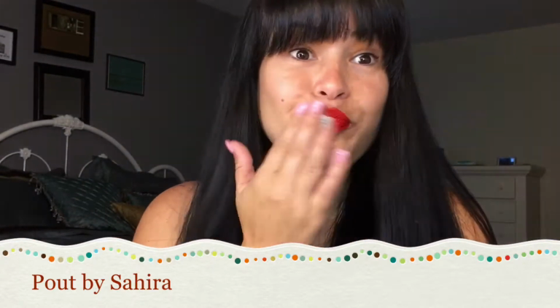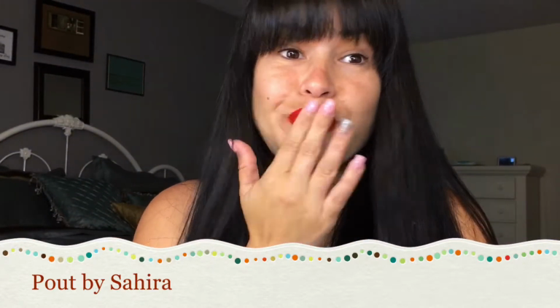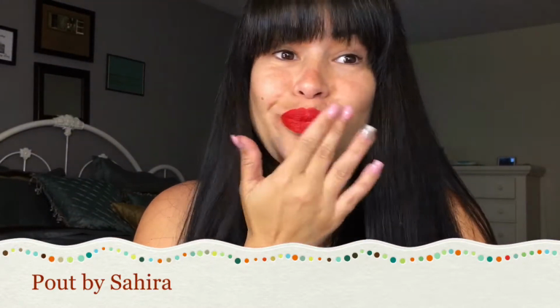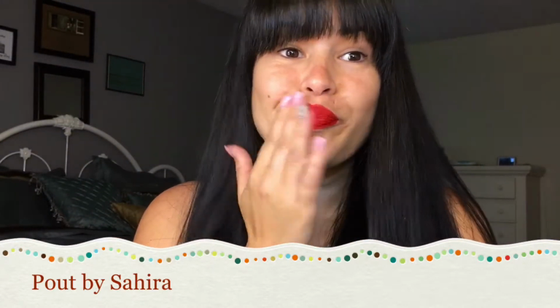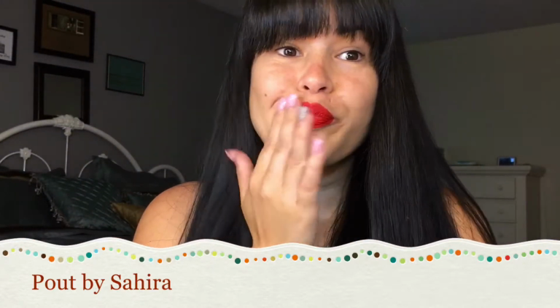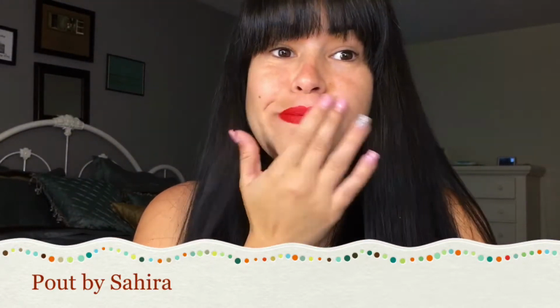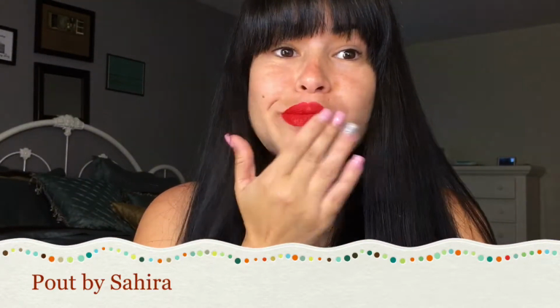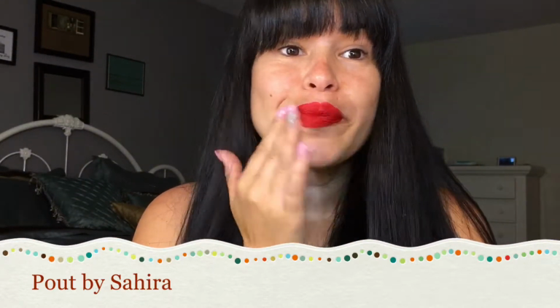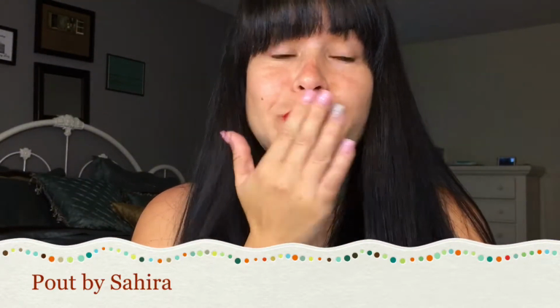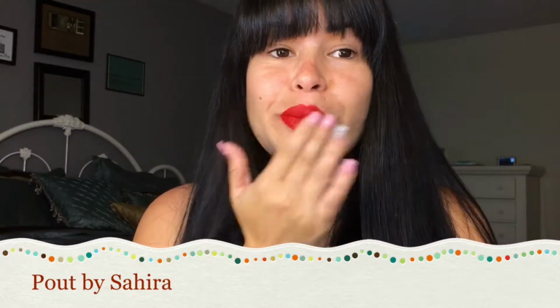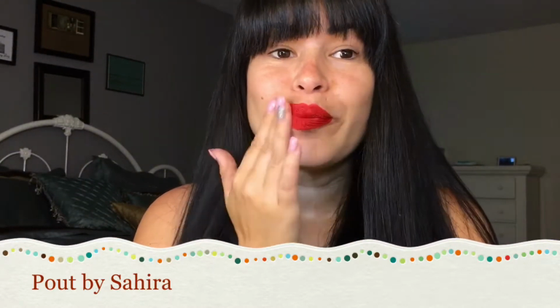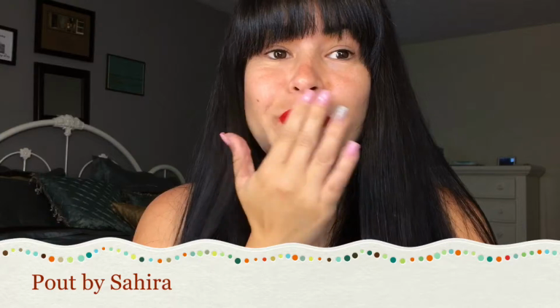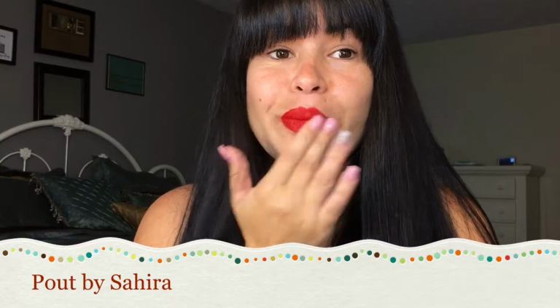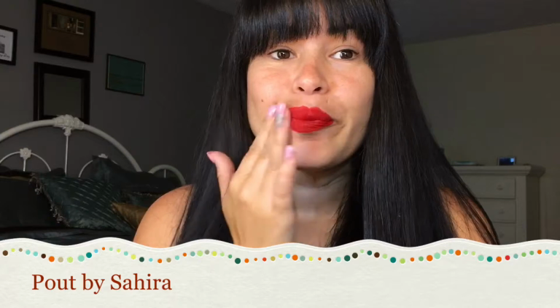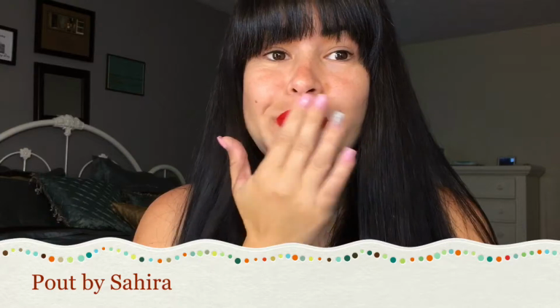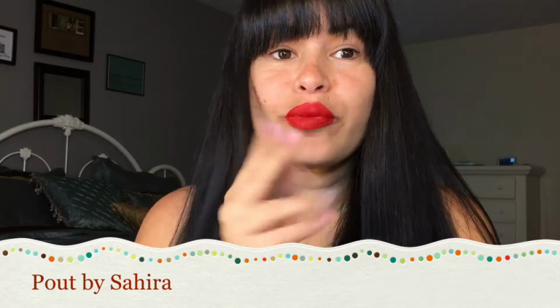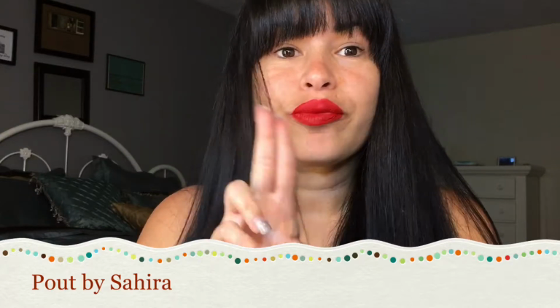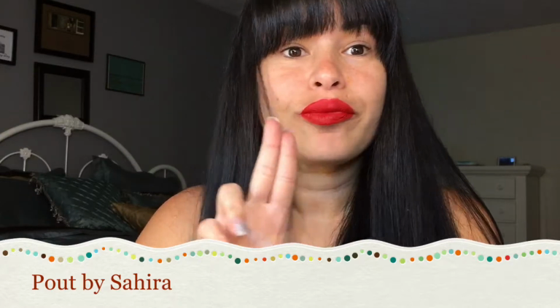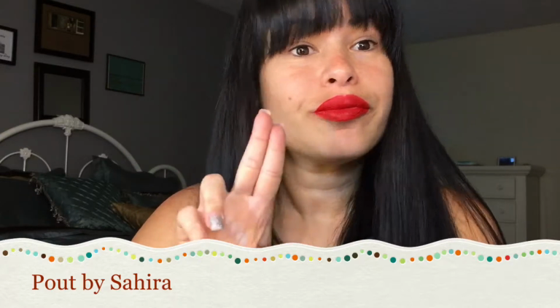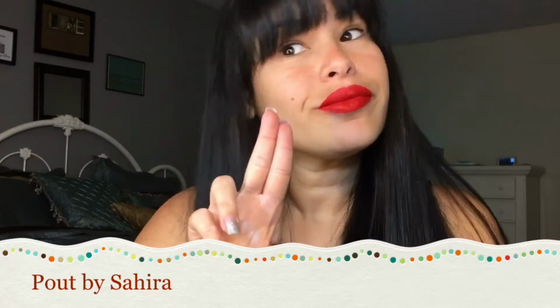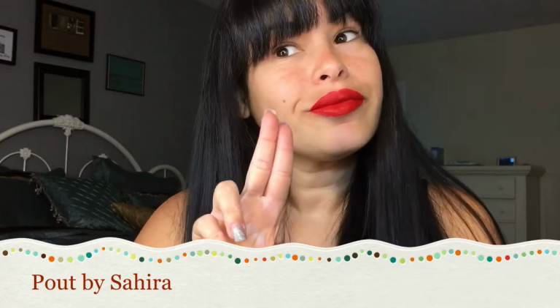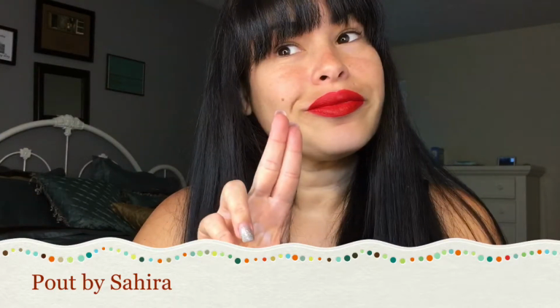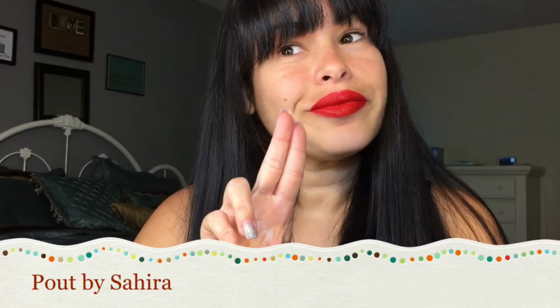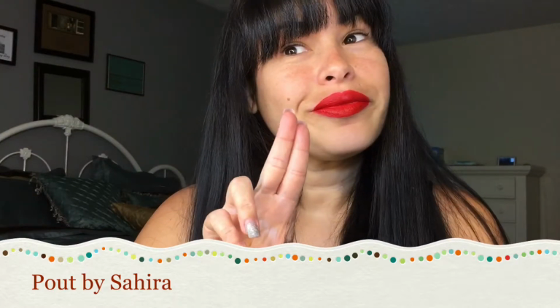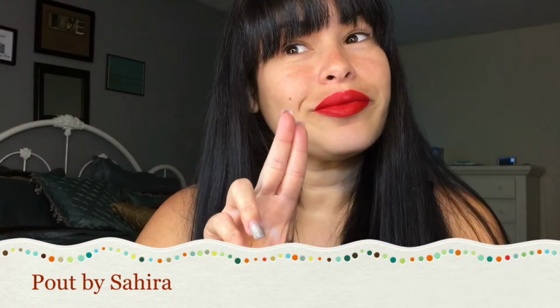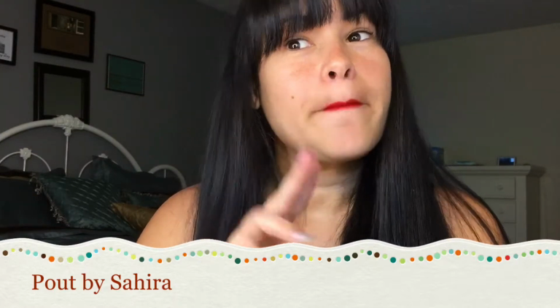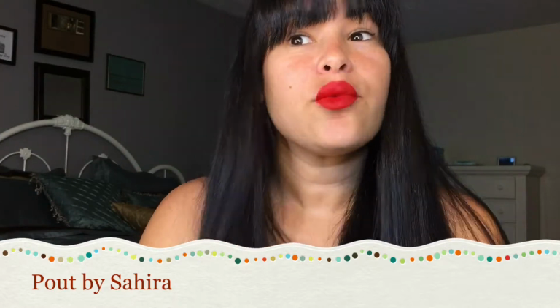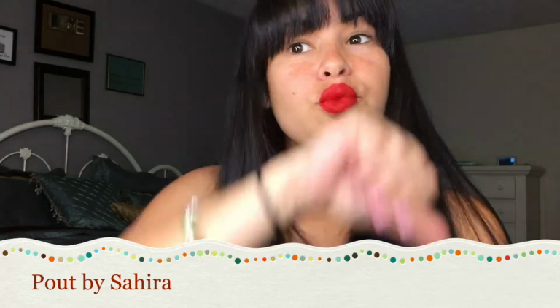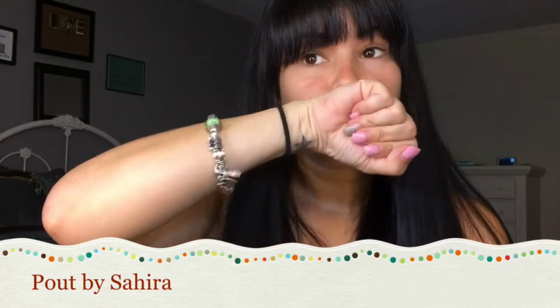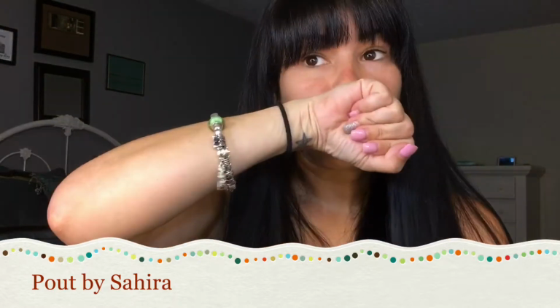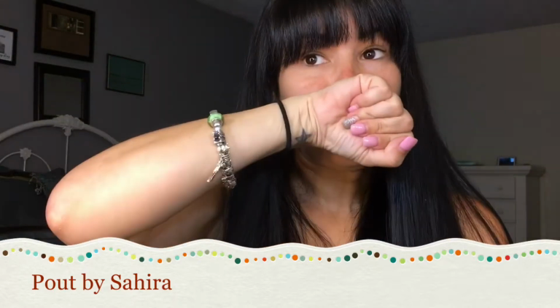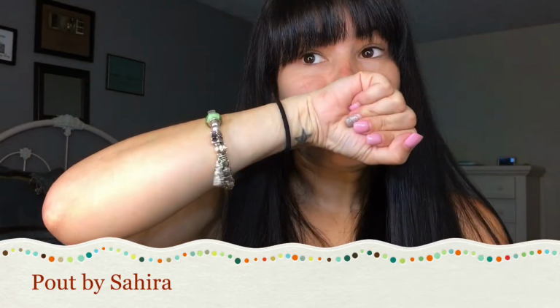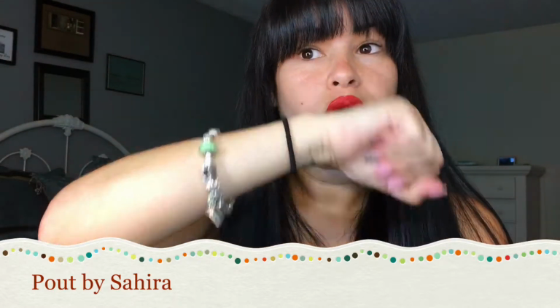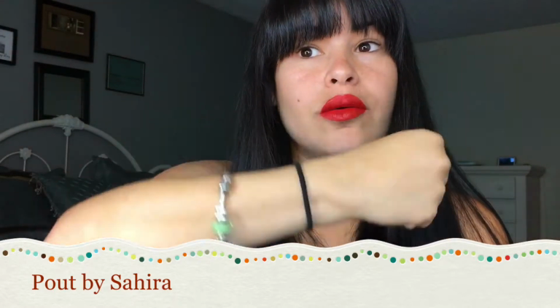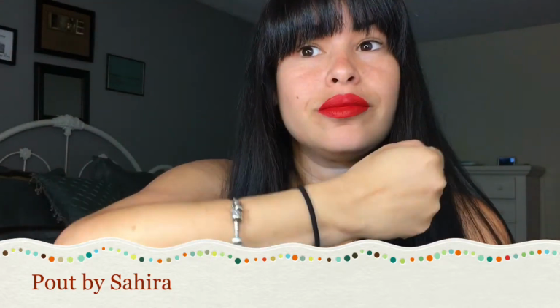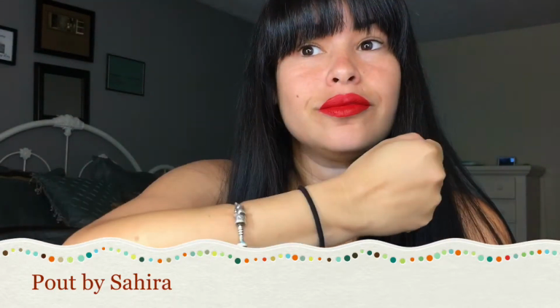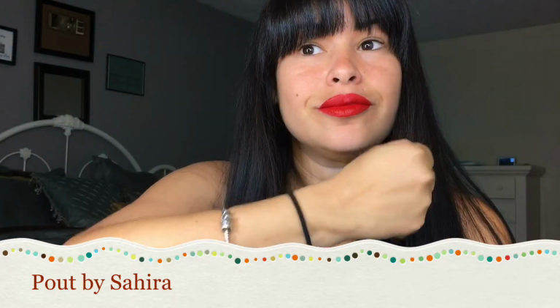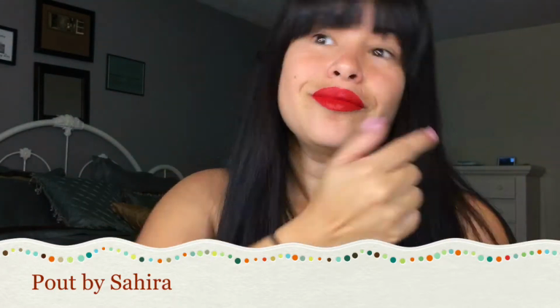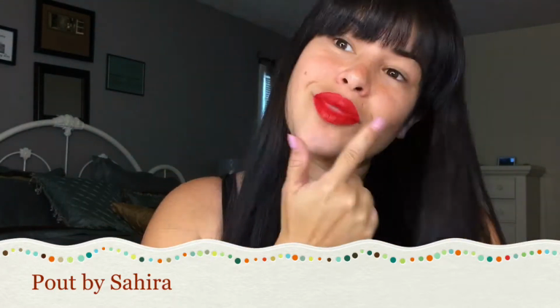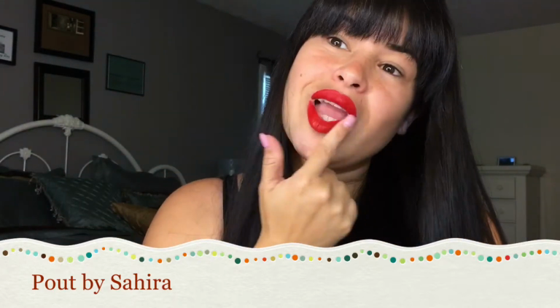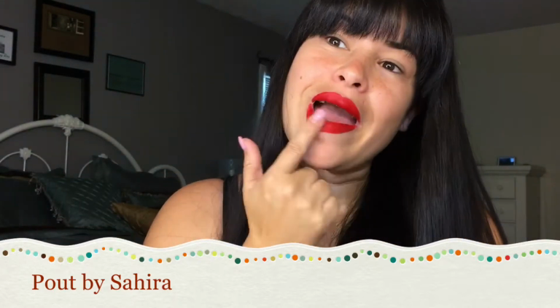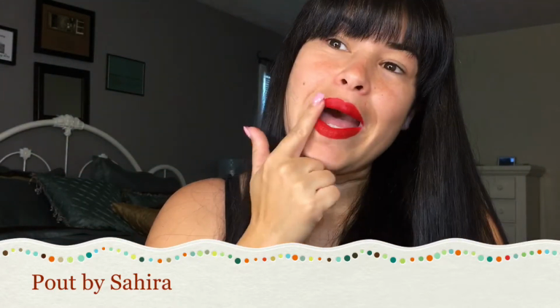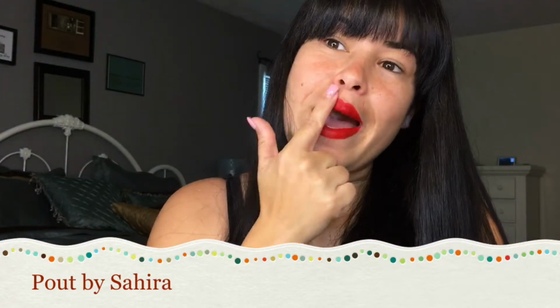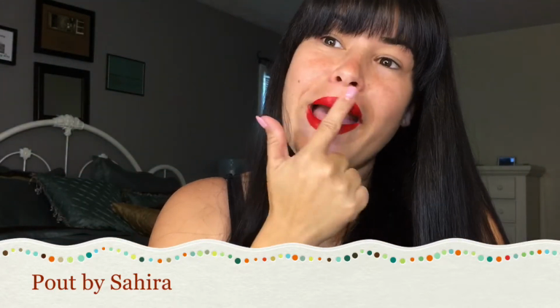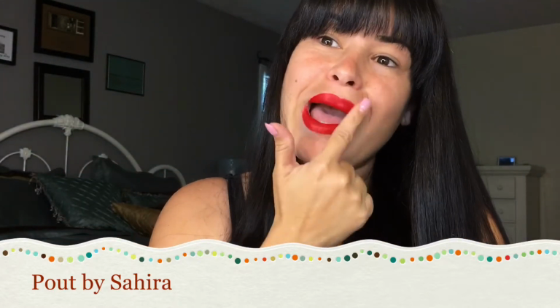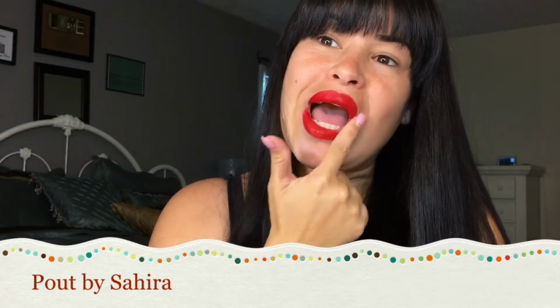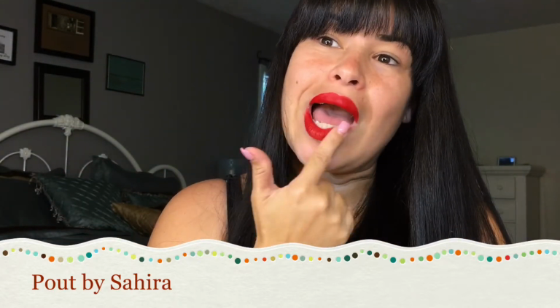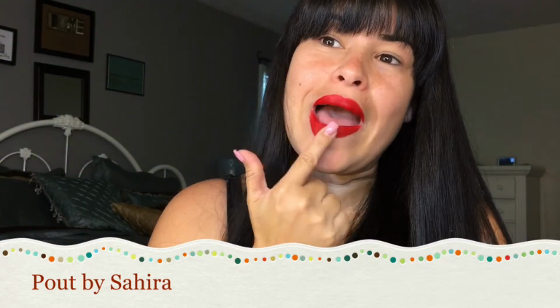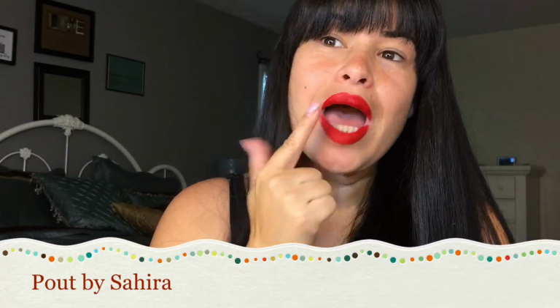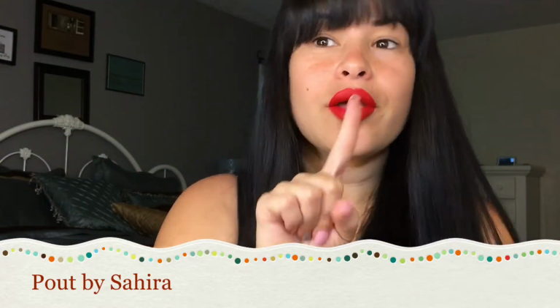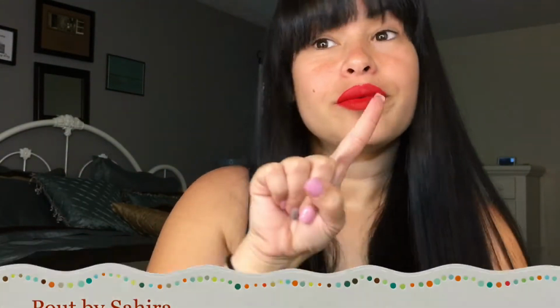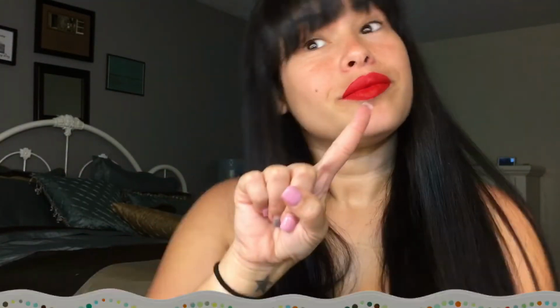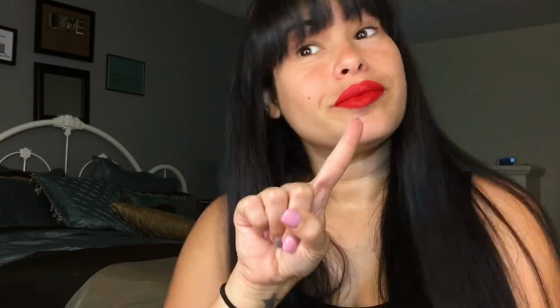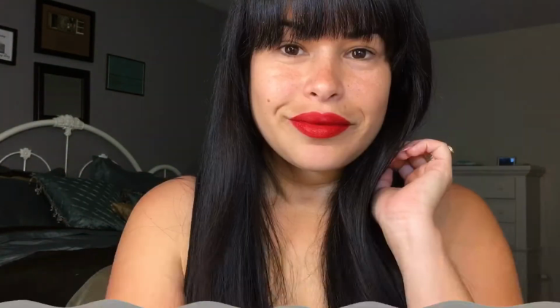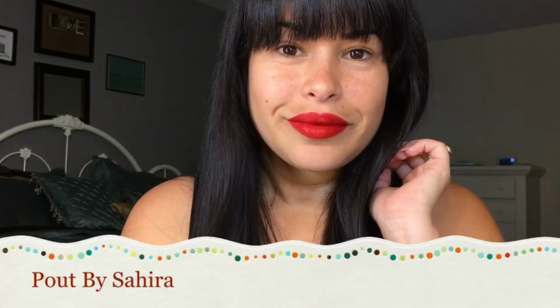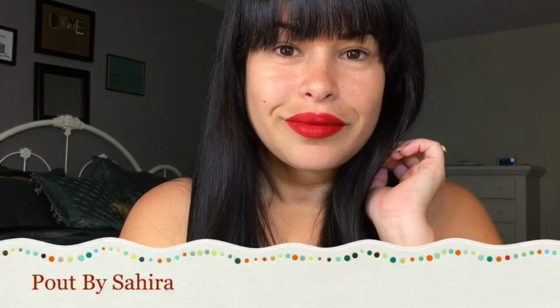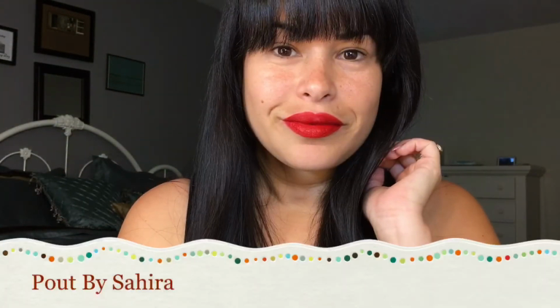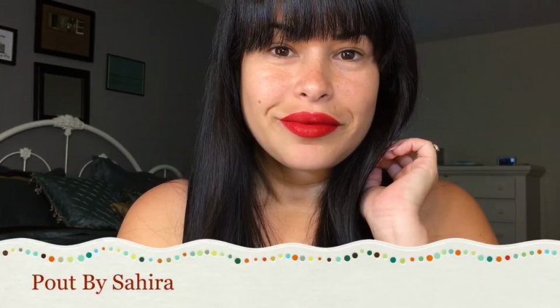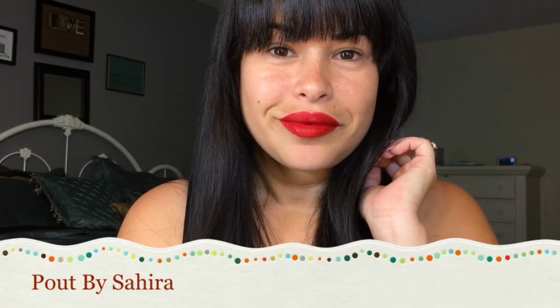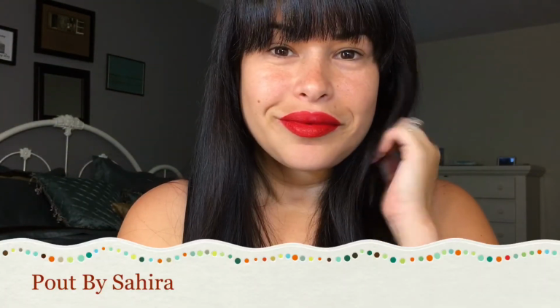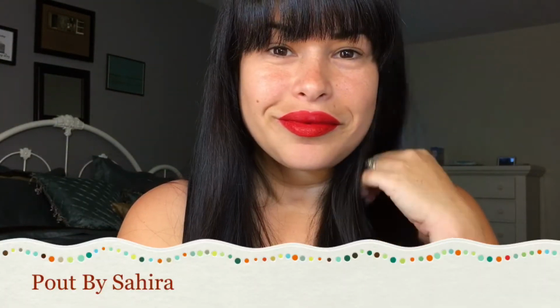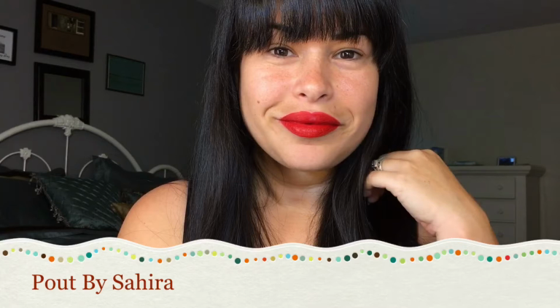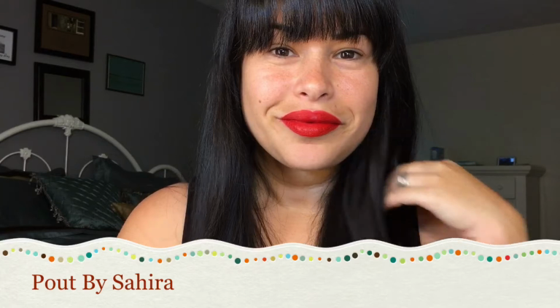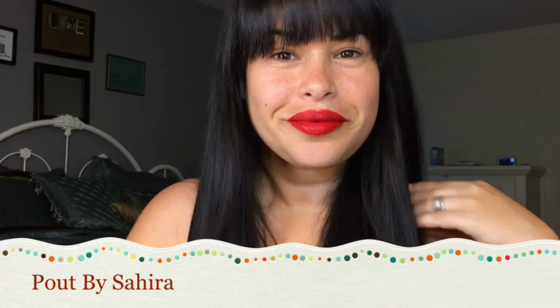Thank you guys for watching. I hope you liked this video and it was helpful. Bye!